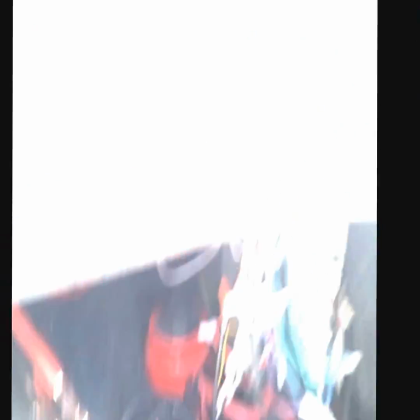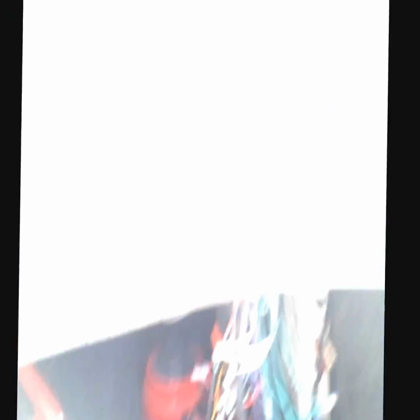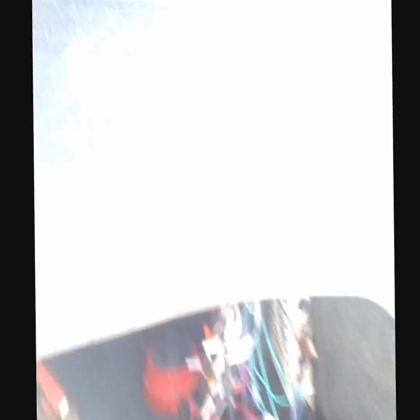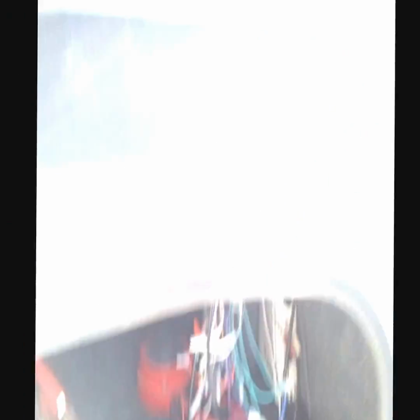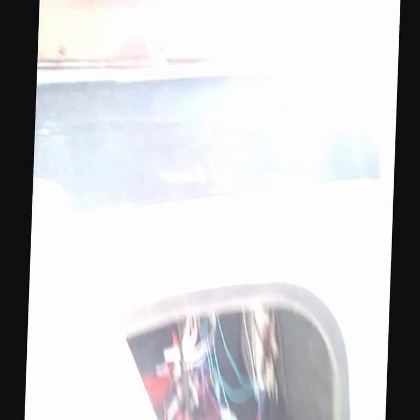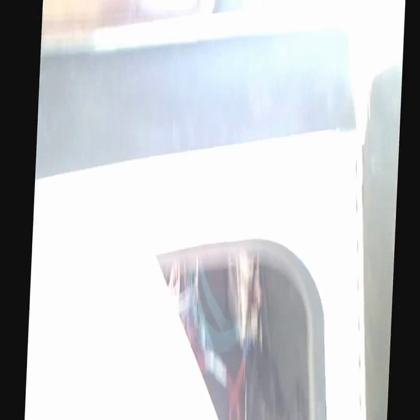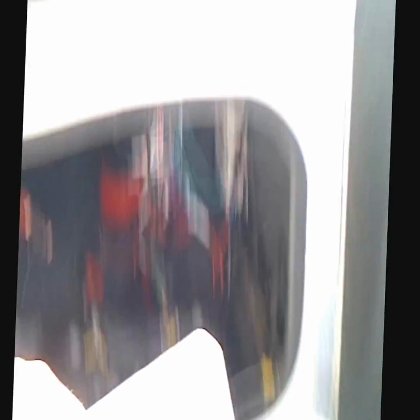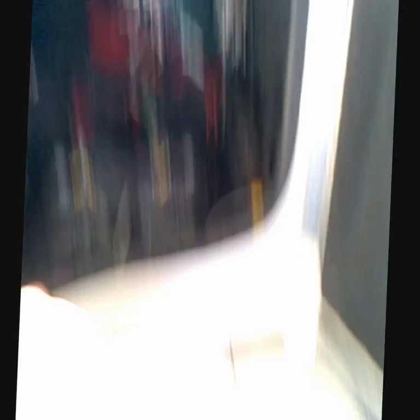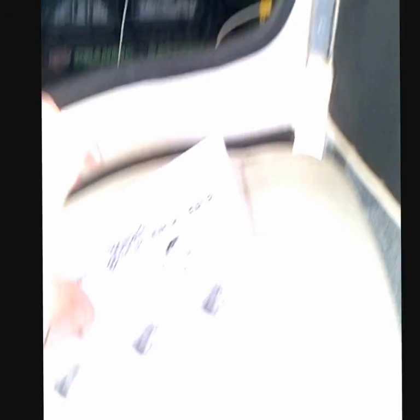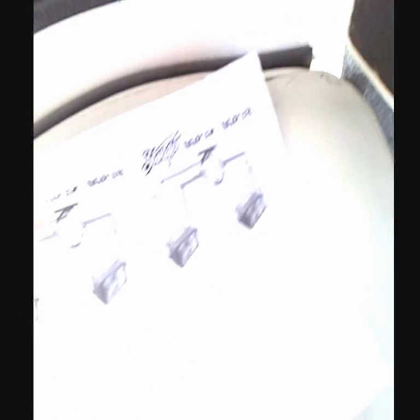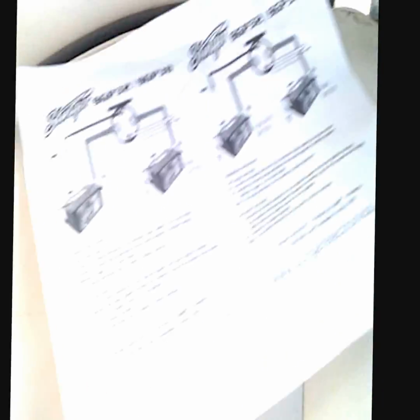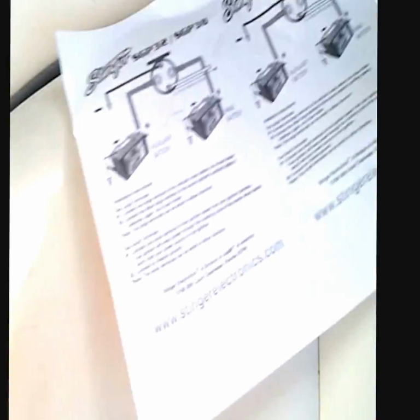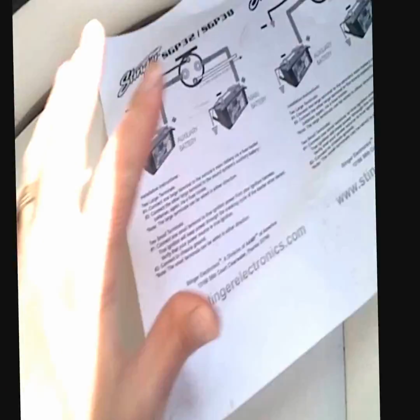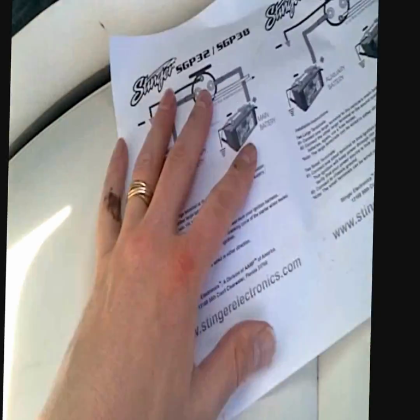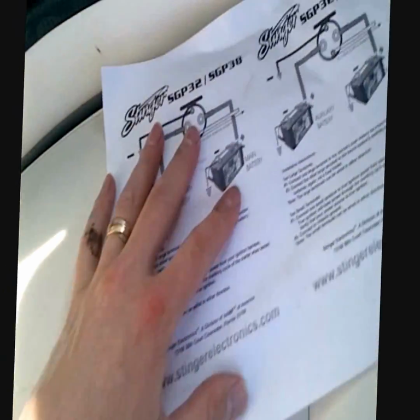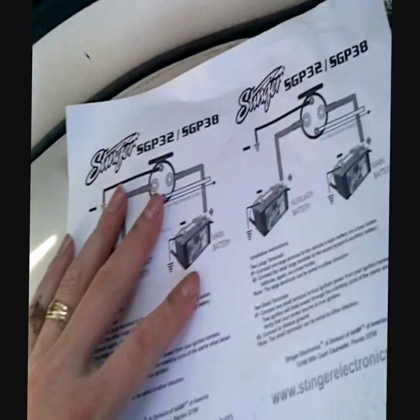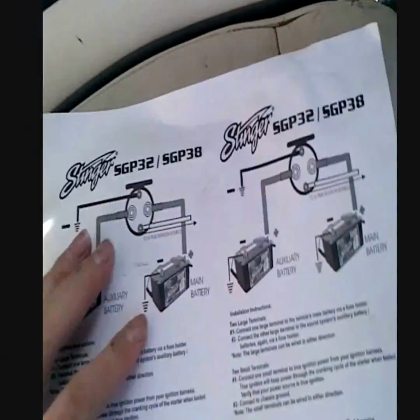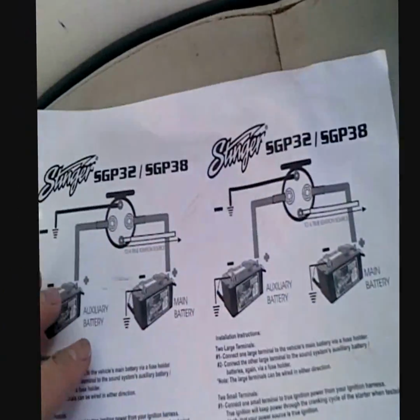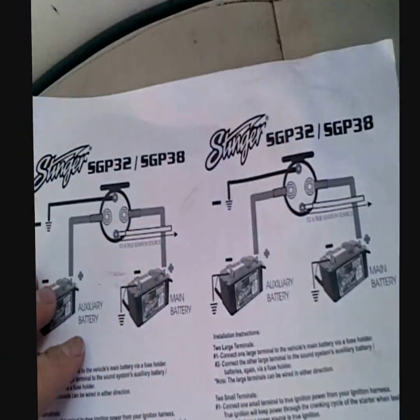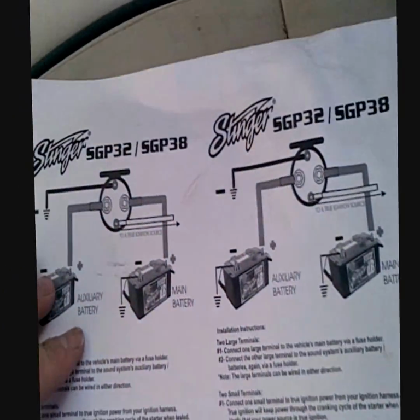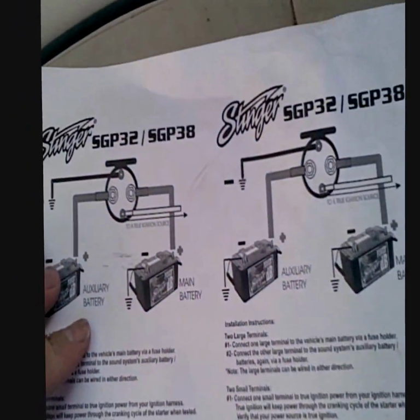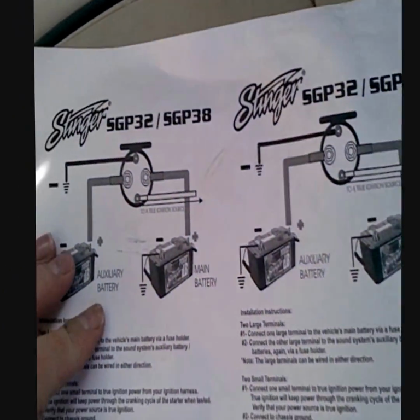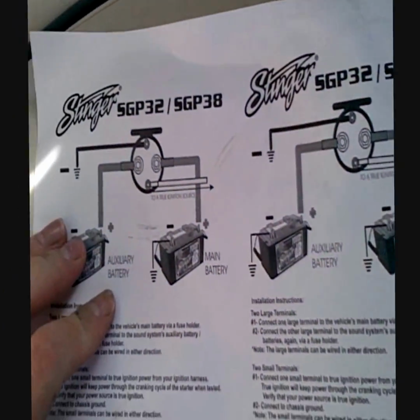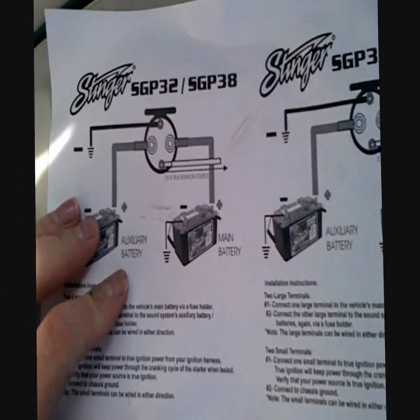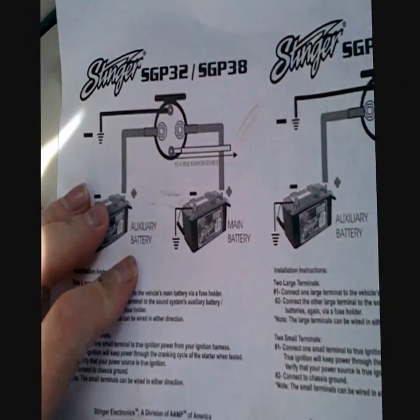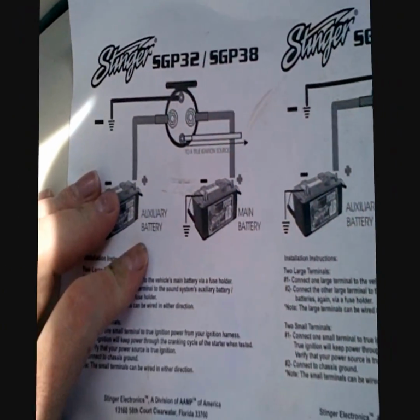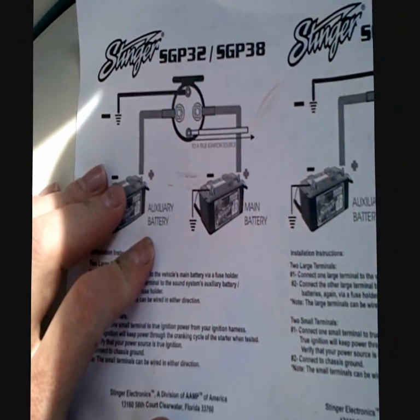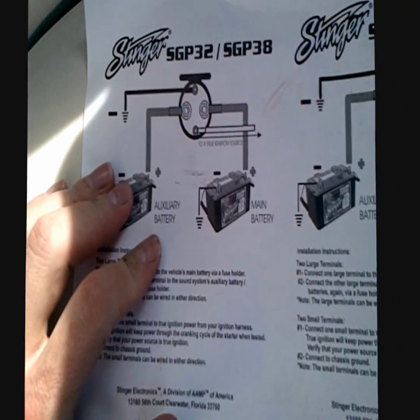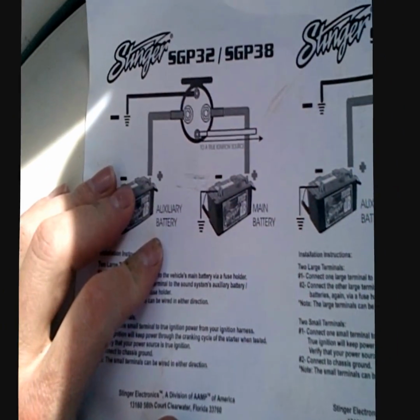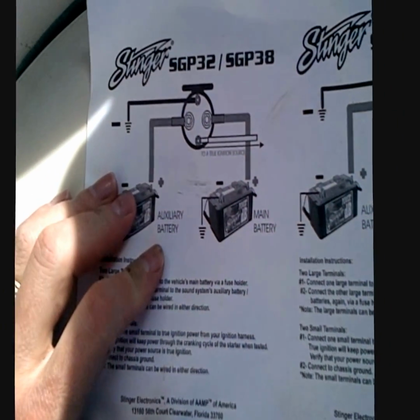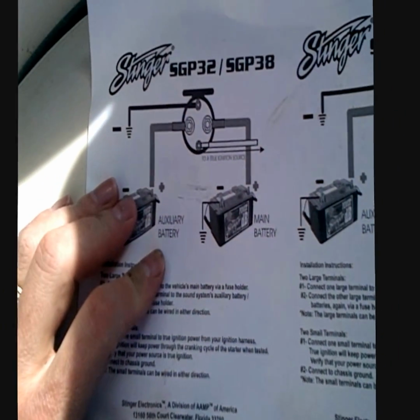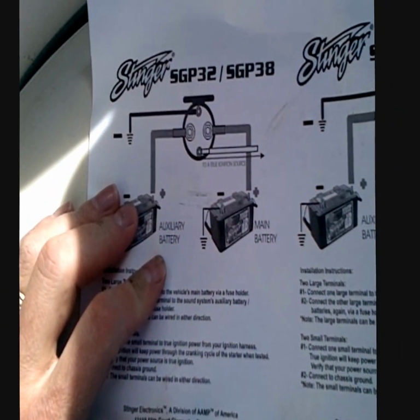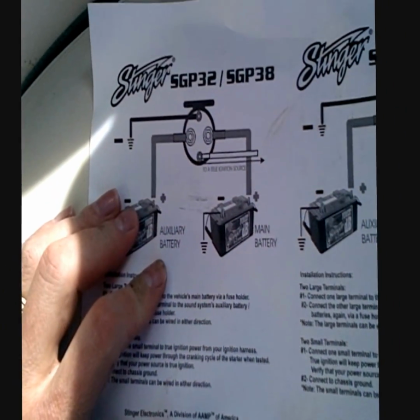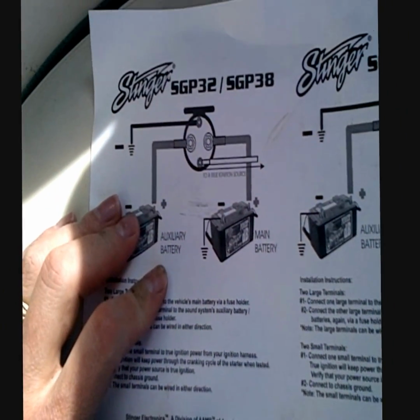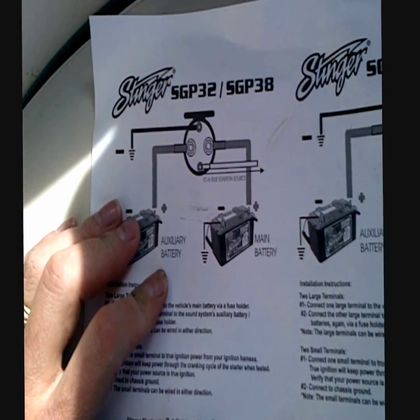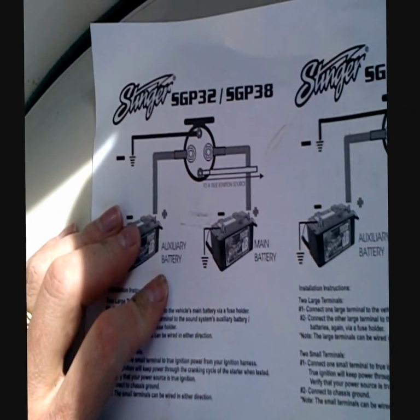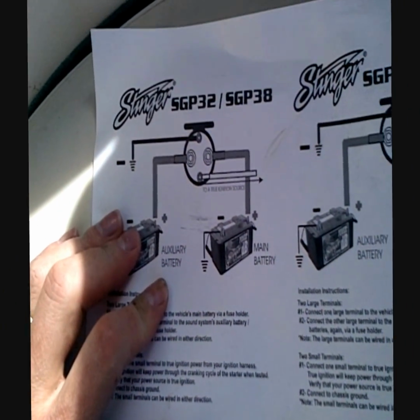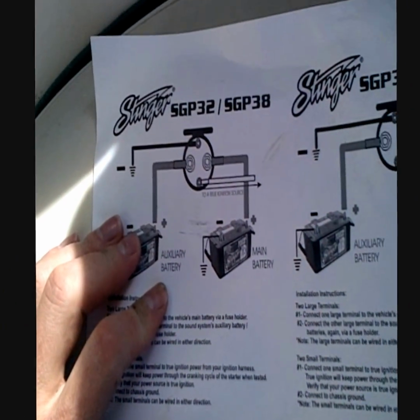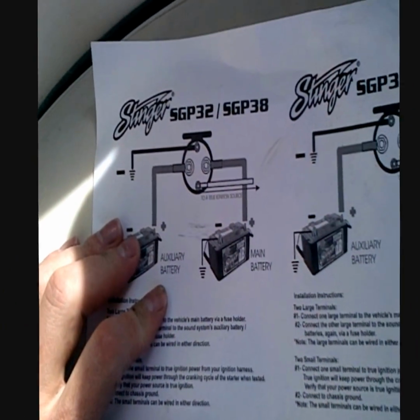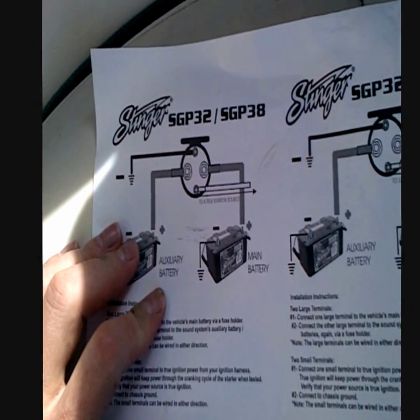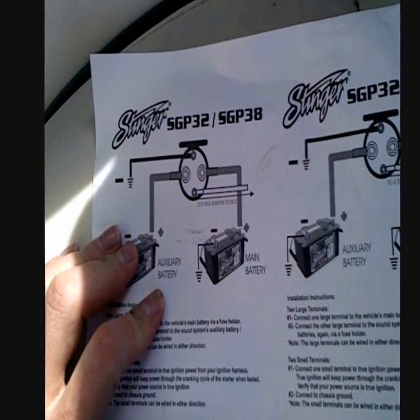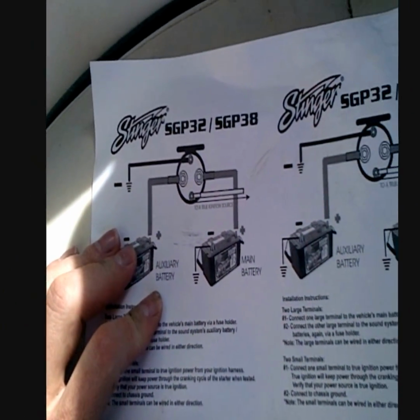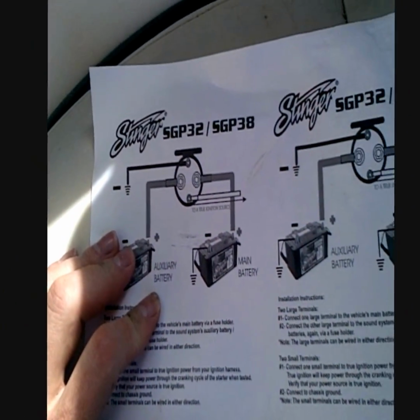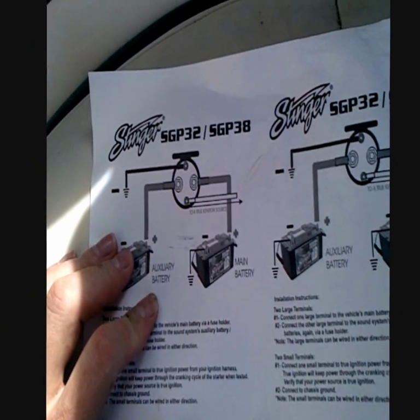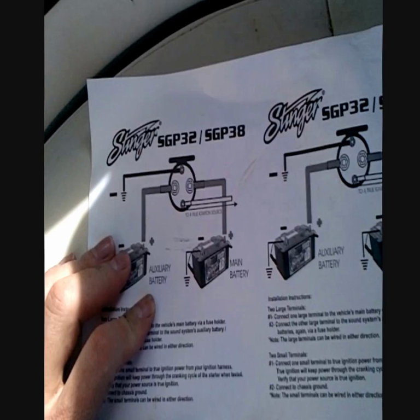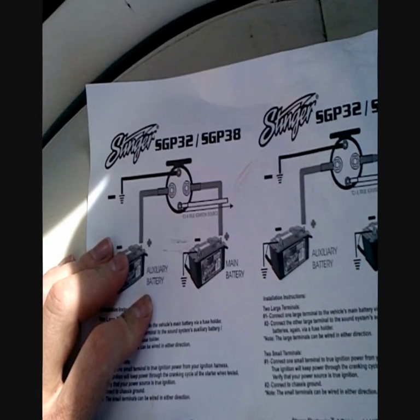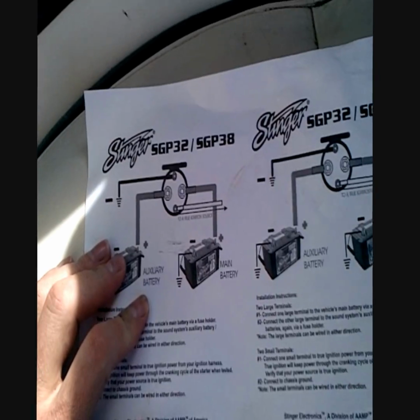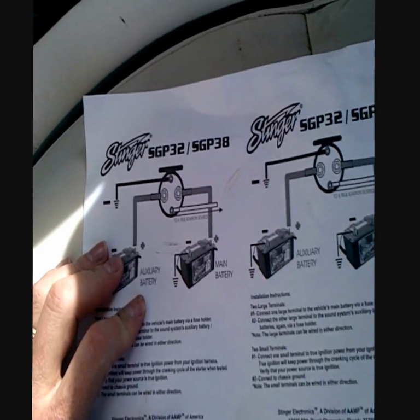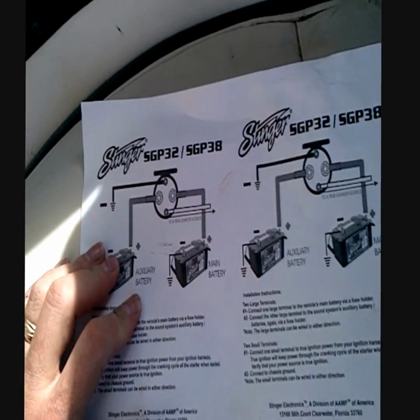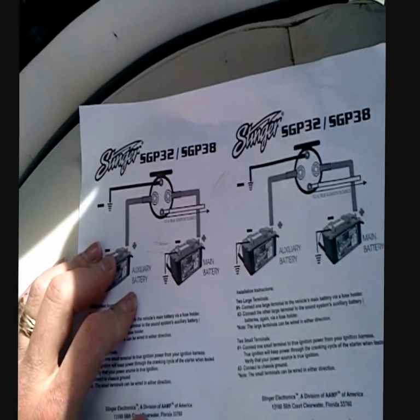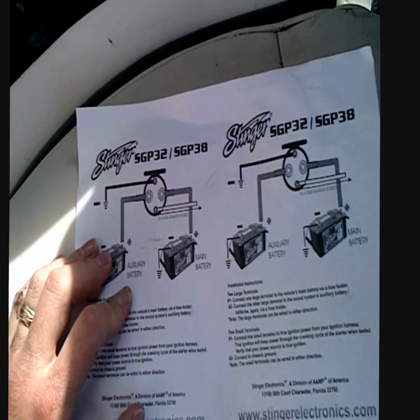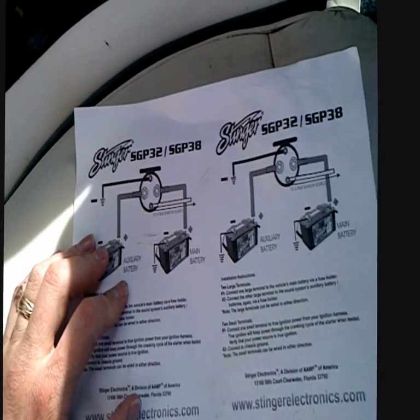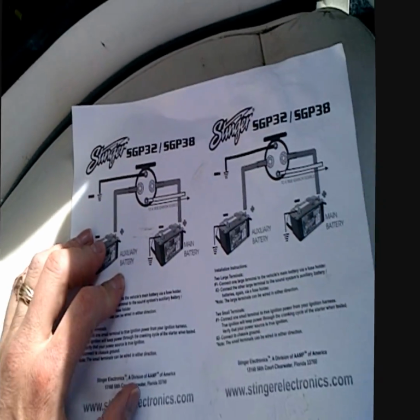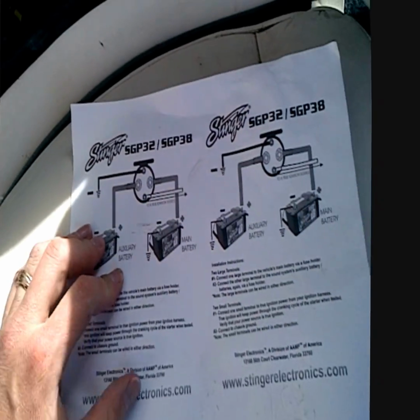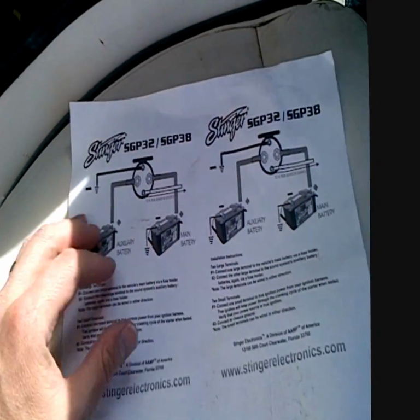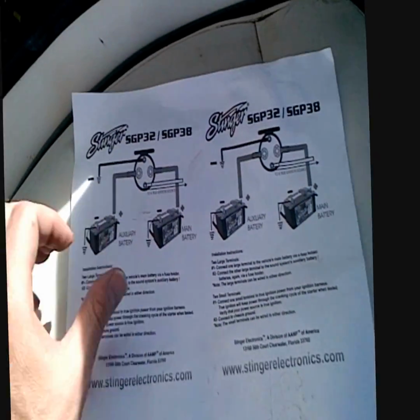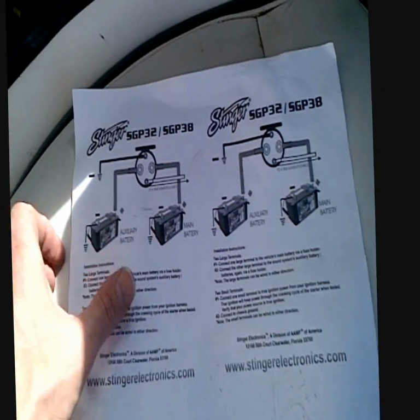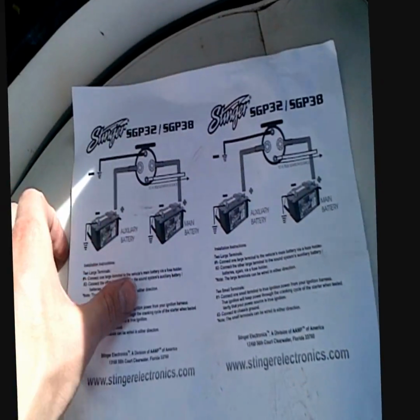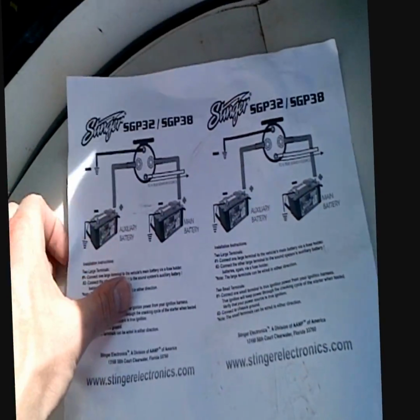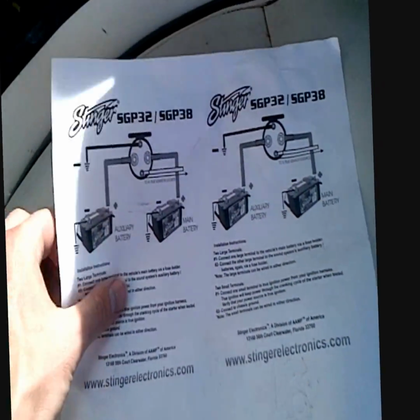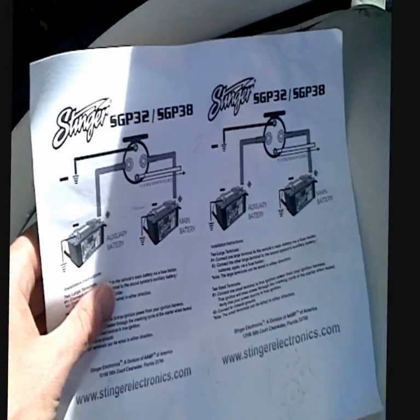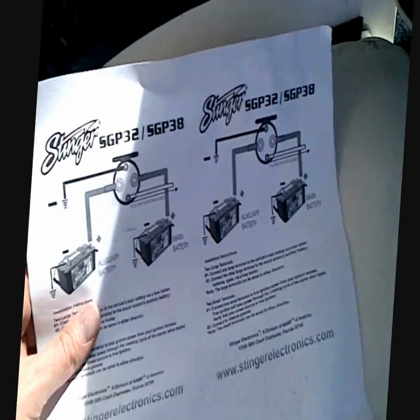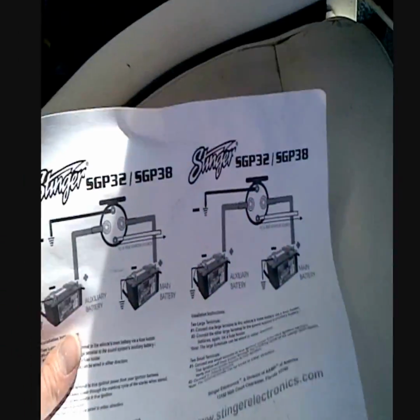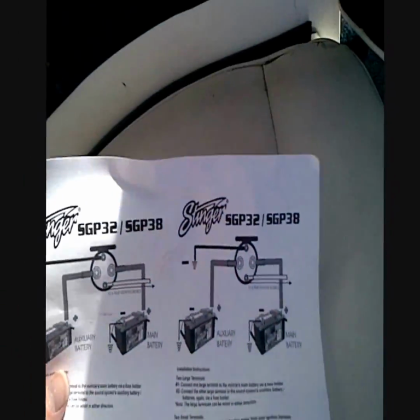This is the one I bought — the Stinger SGB38.